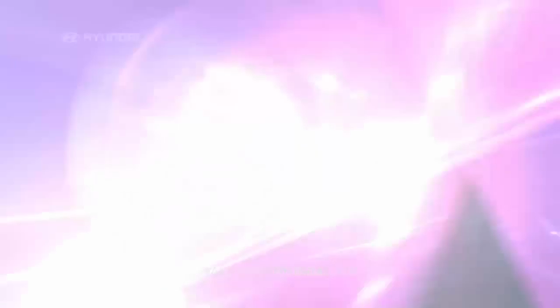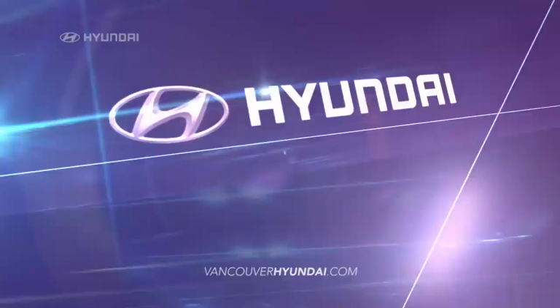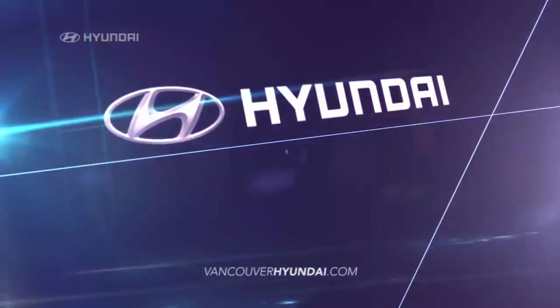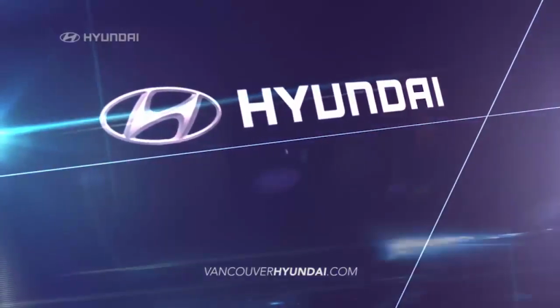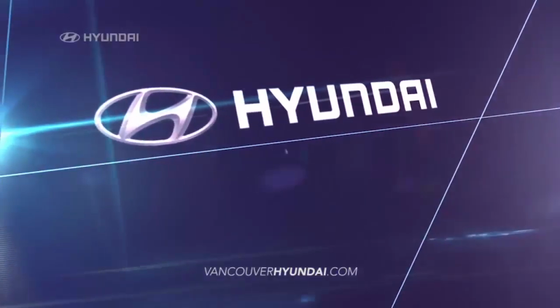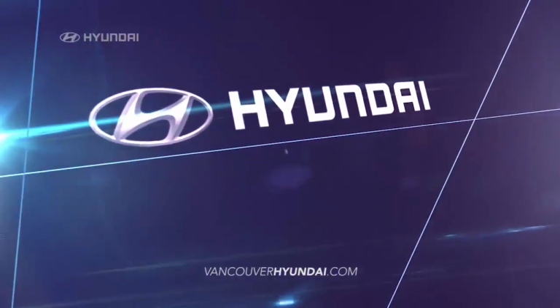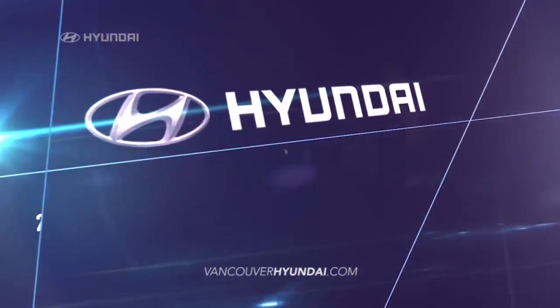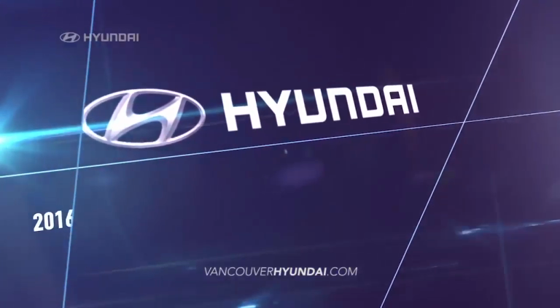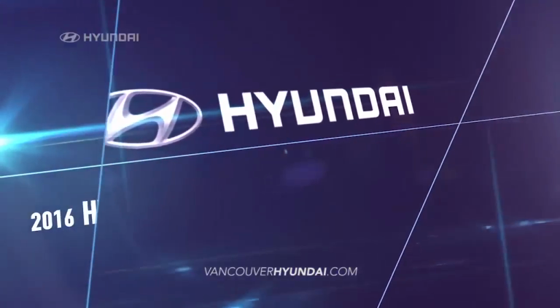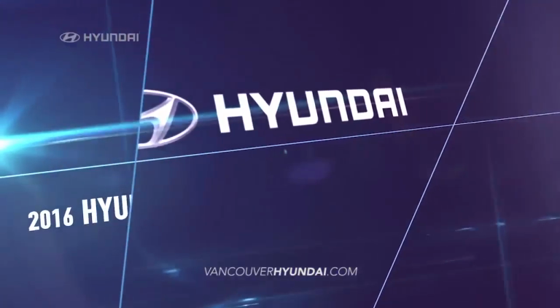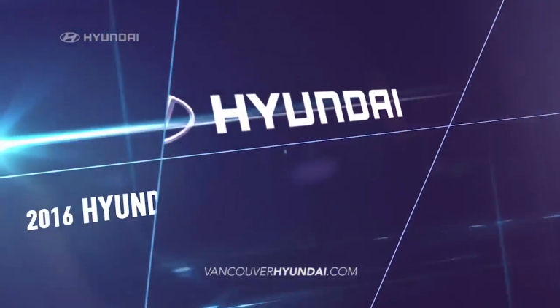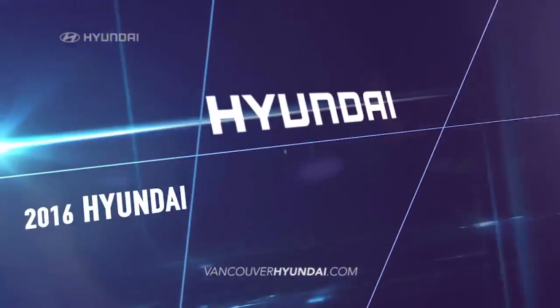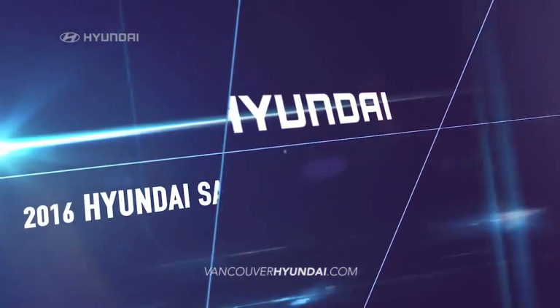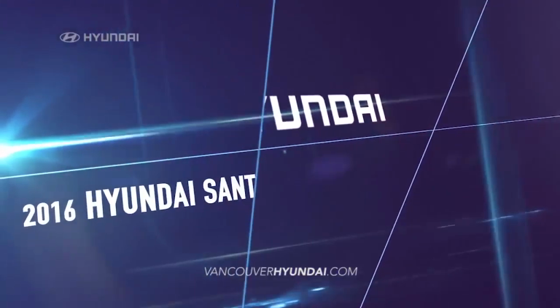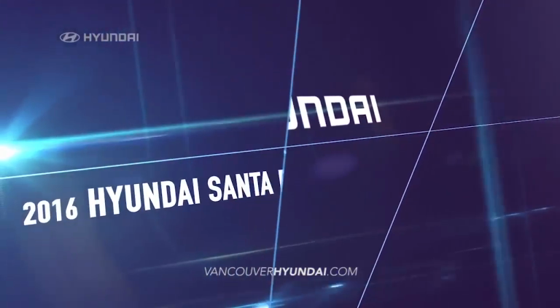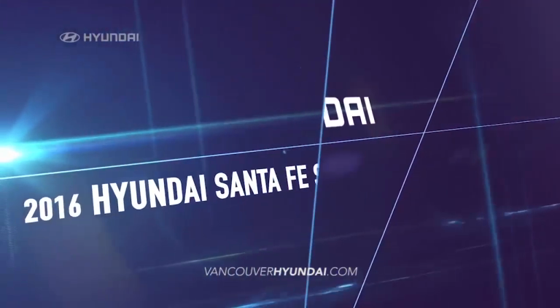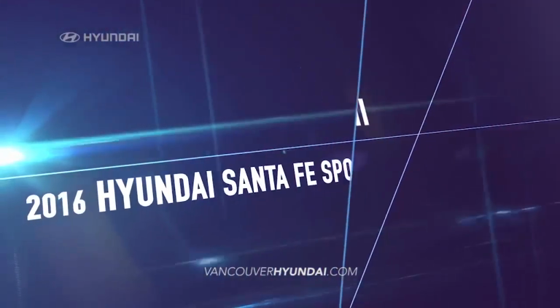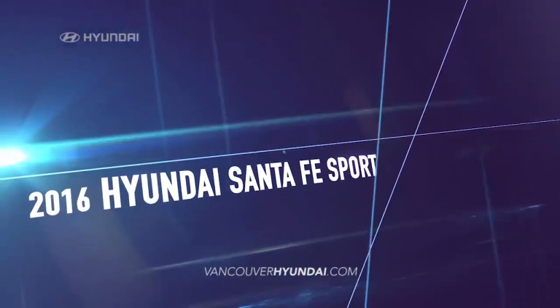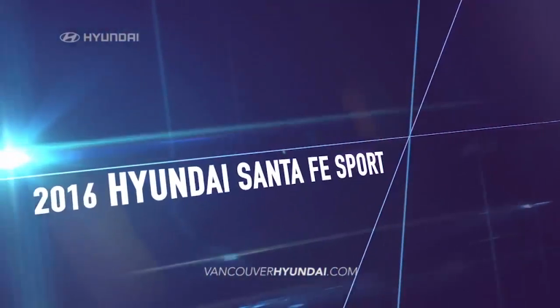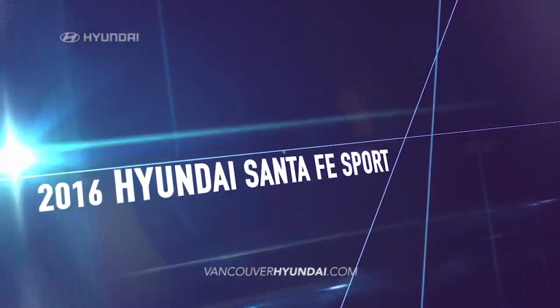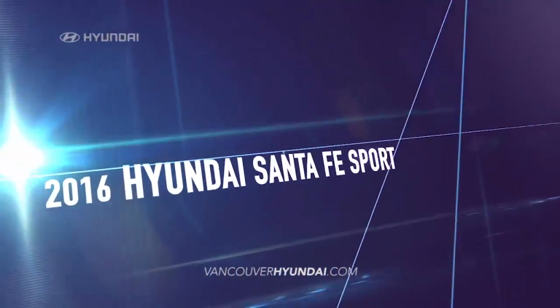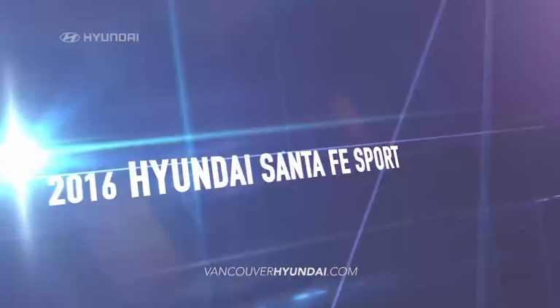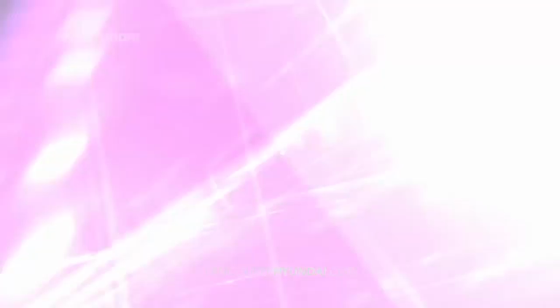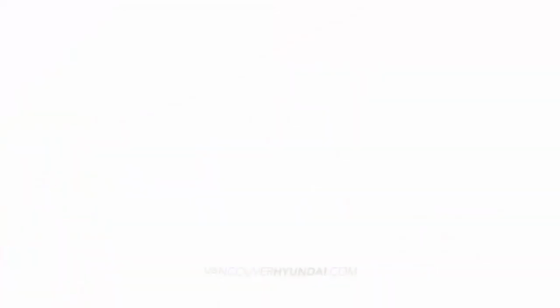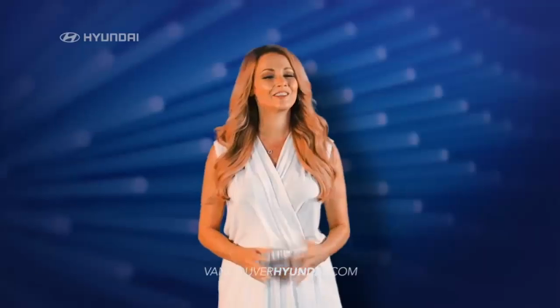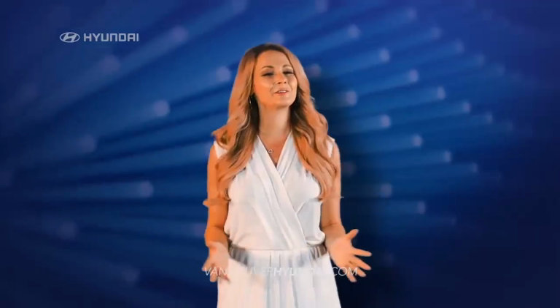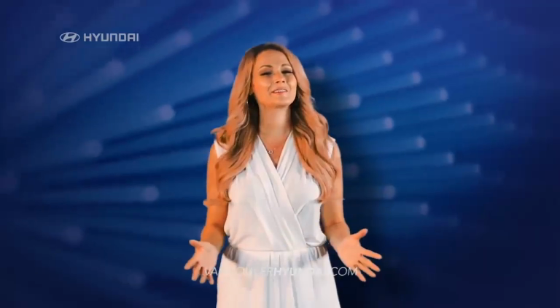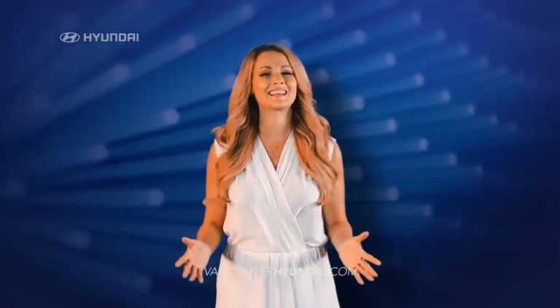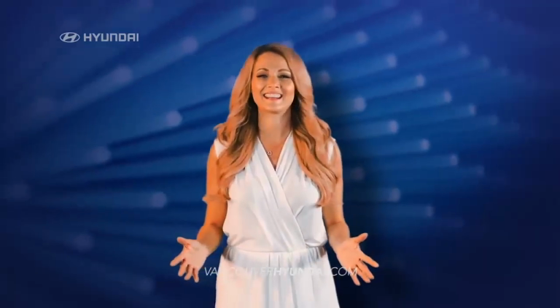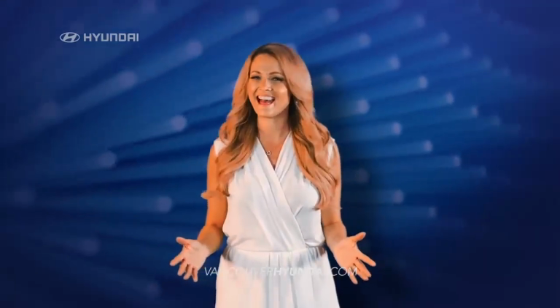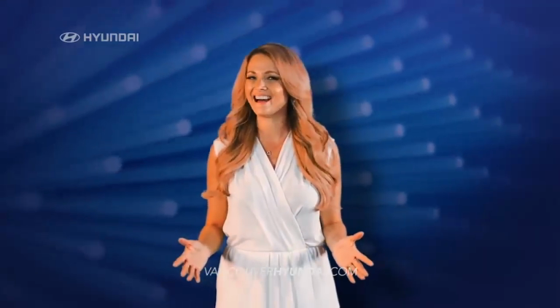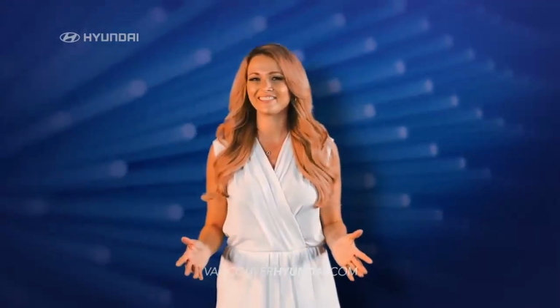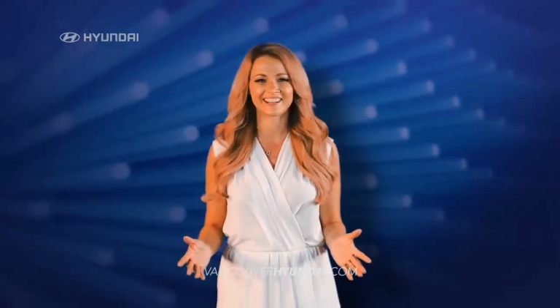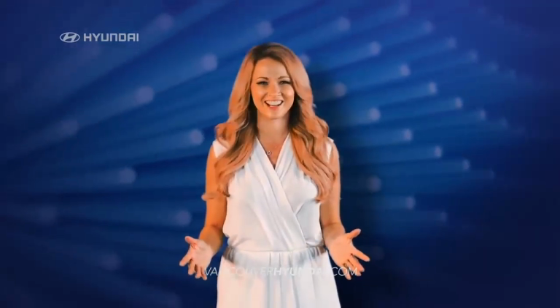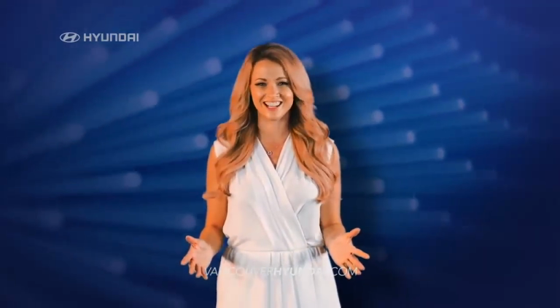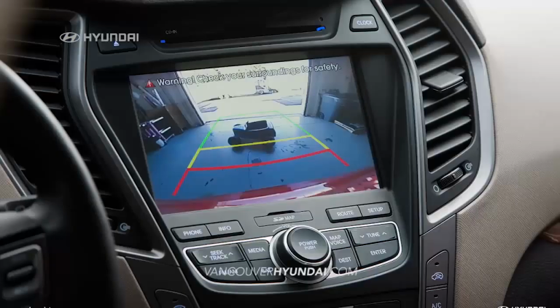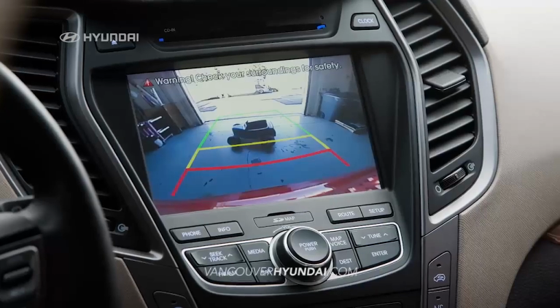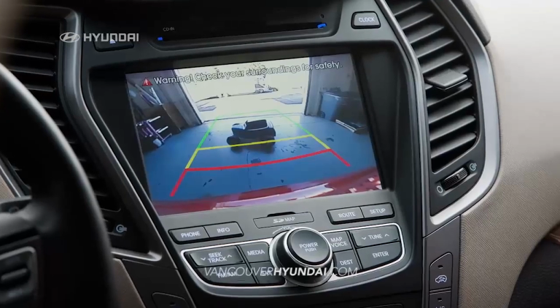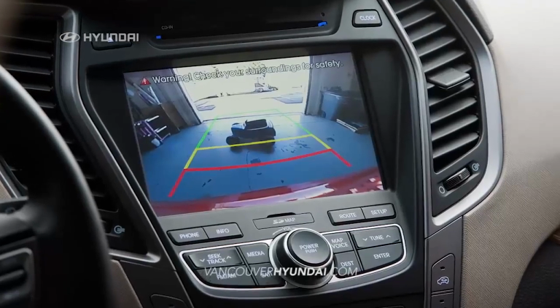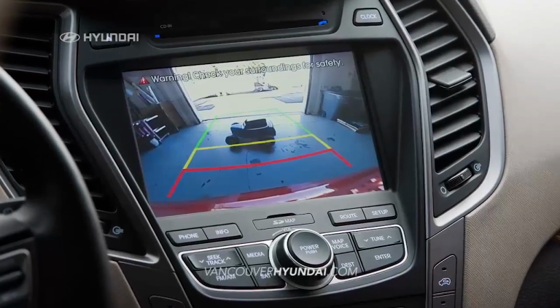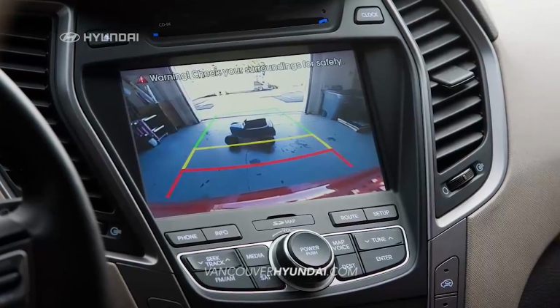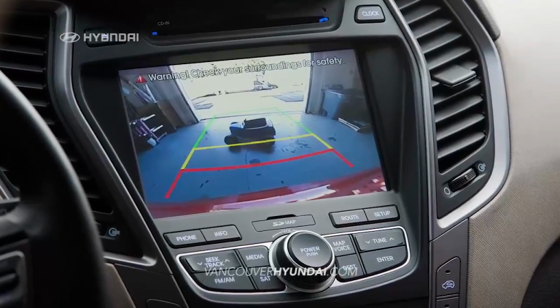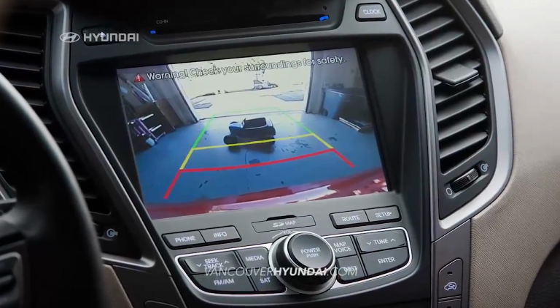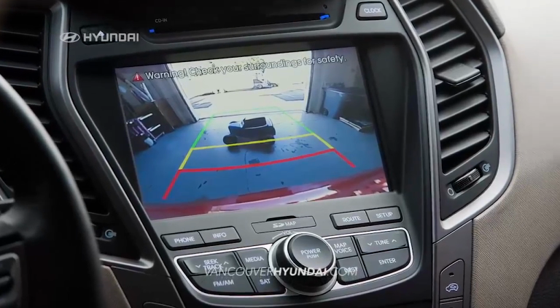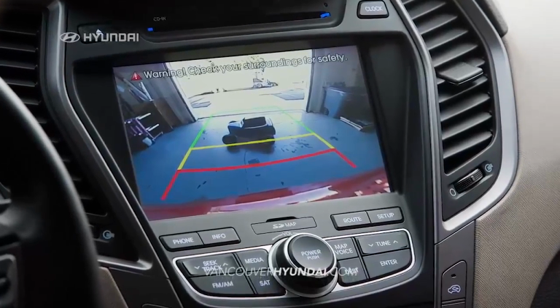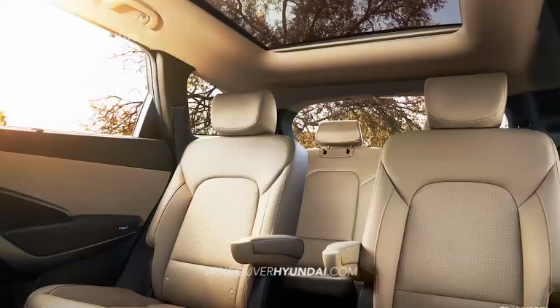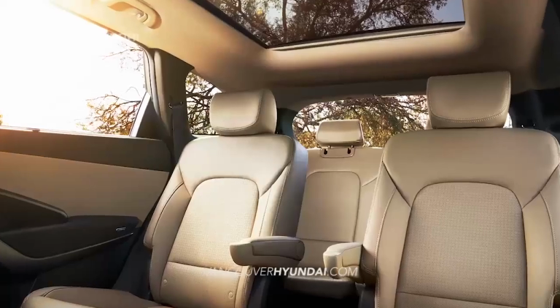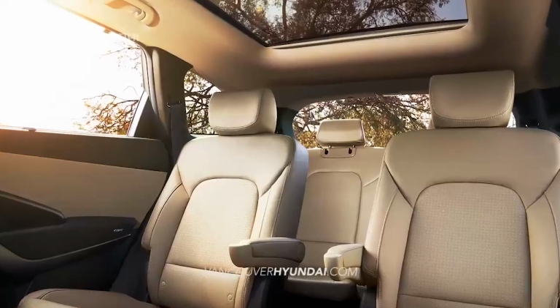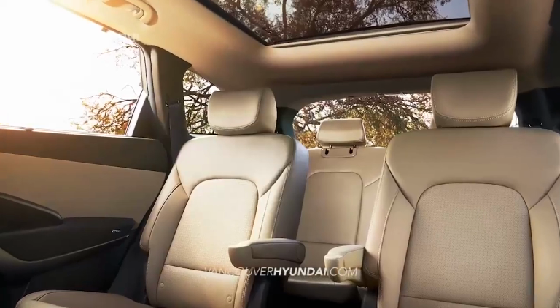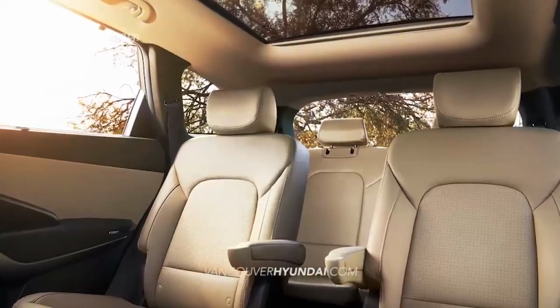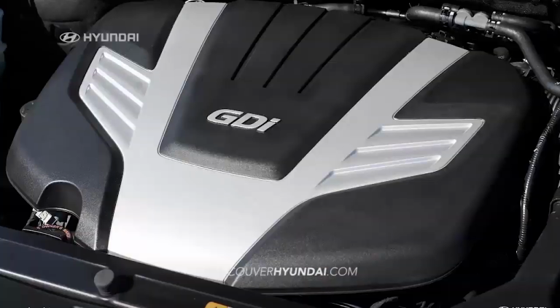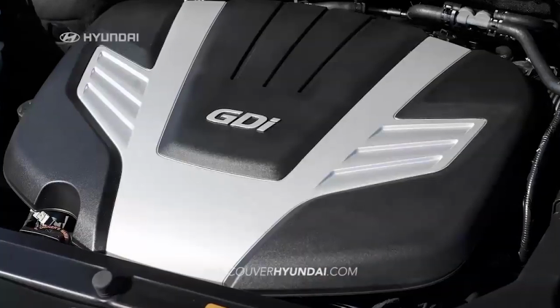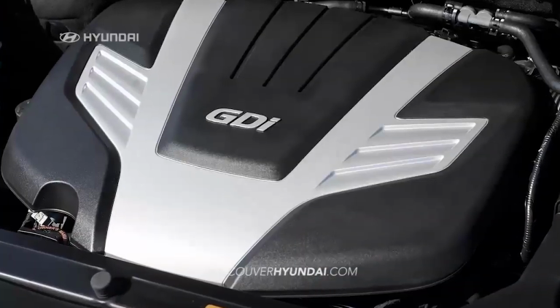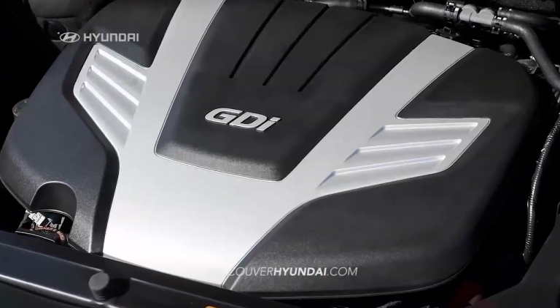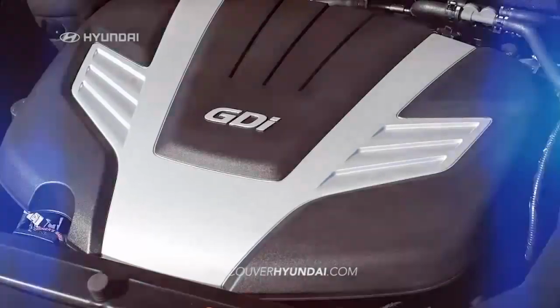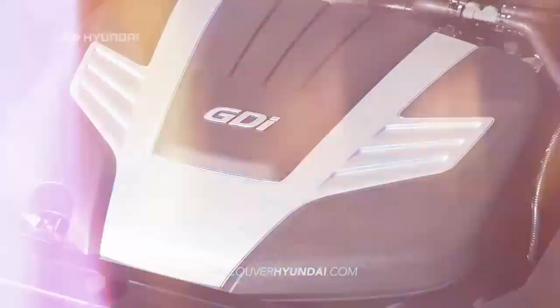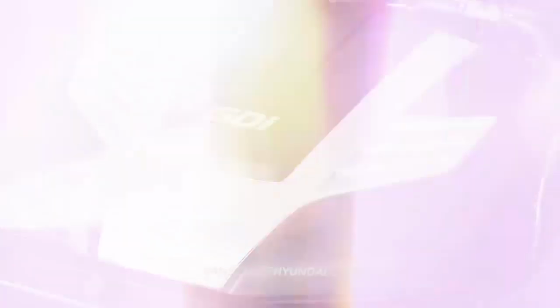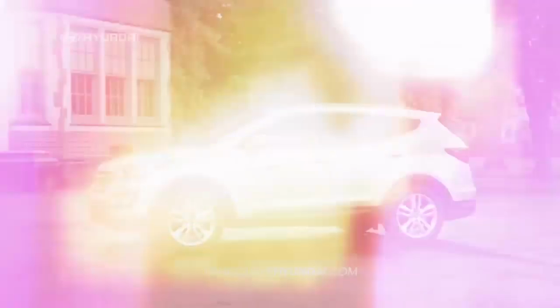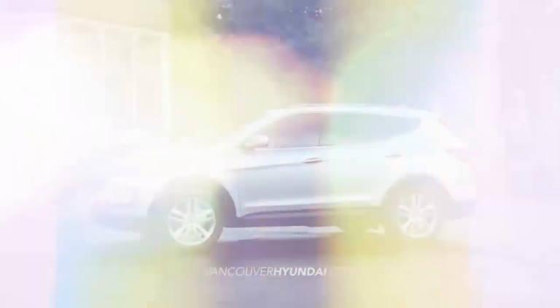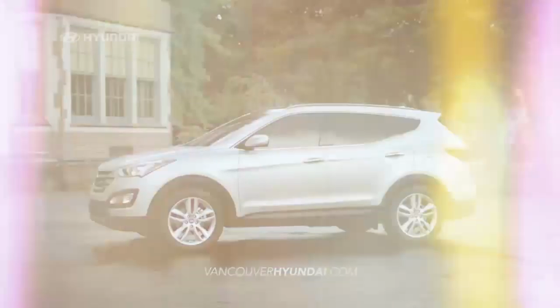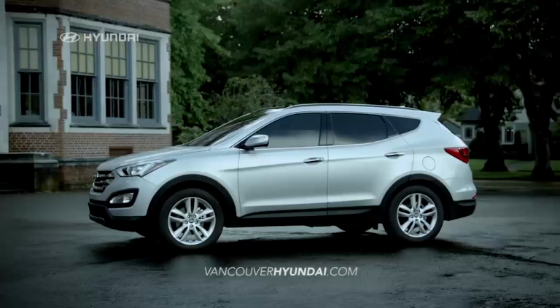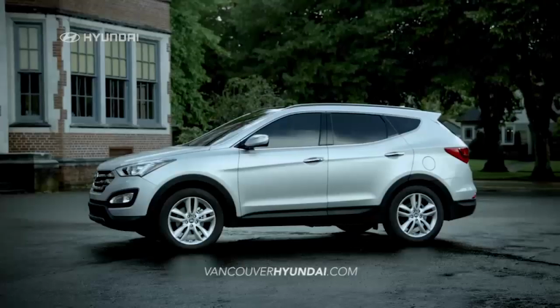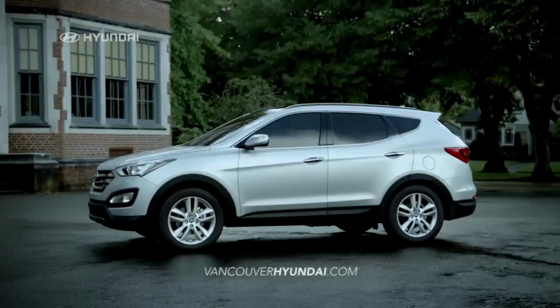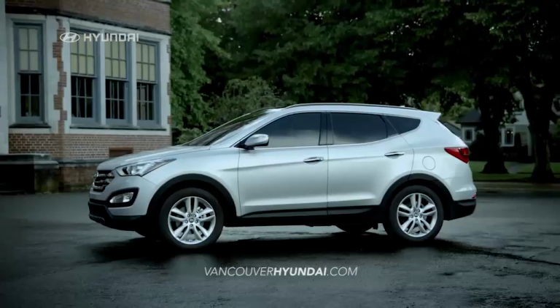In a 2016 Hyundai Santa Fe Sport, you can have it all. All the technology, comfort, performance and style.